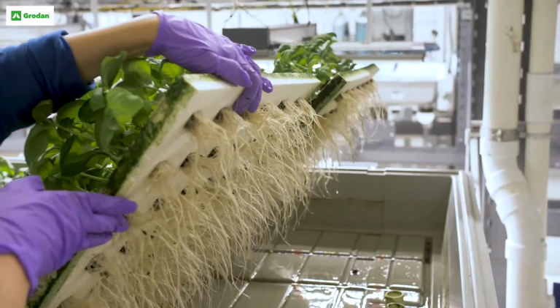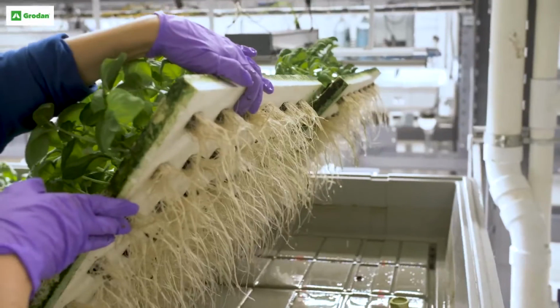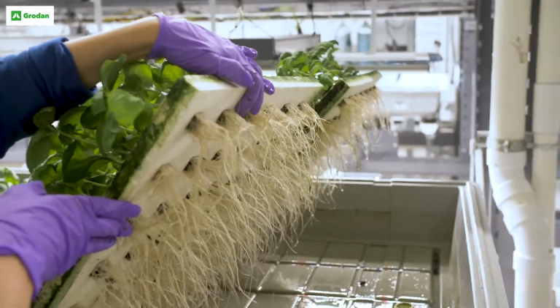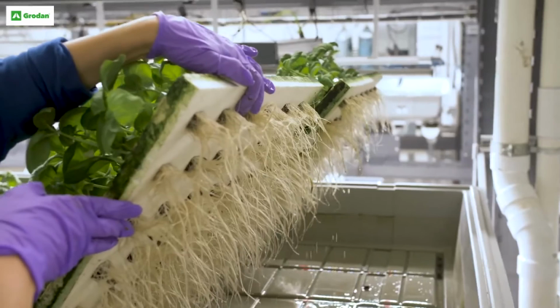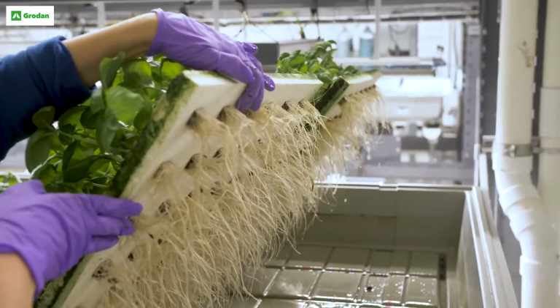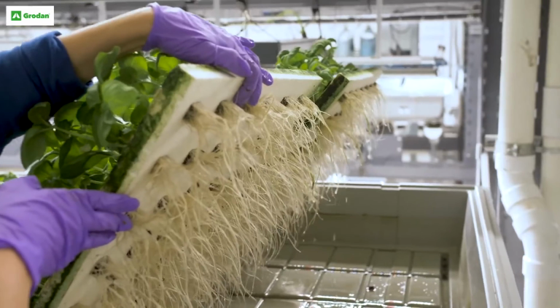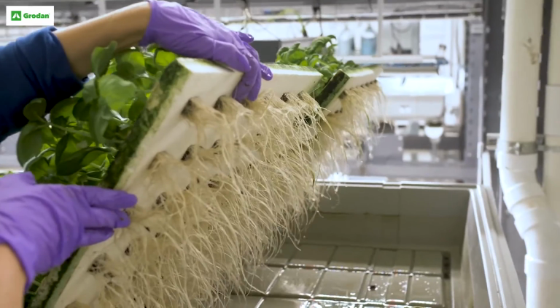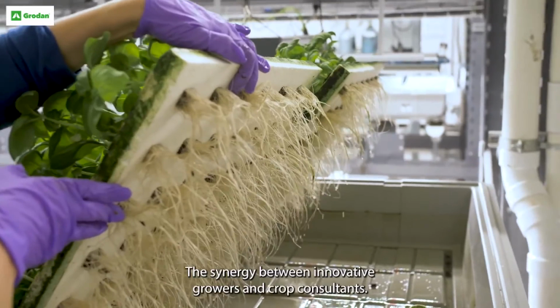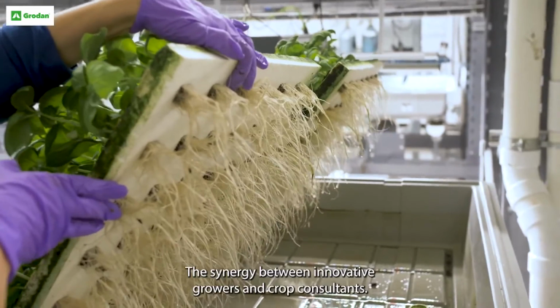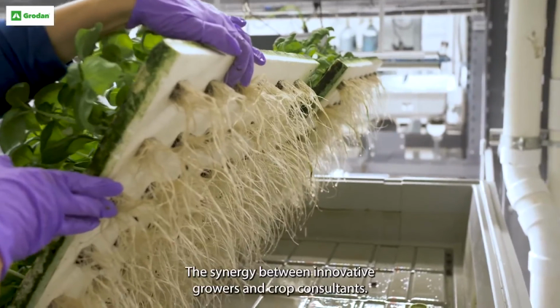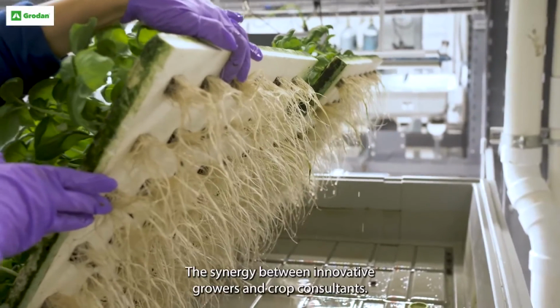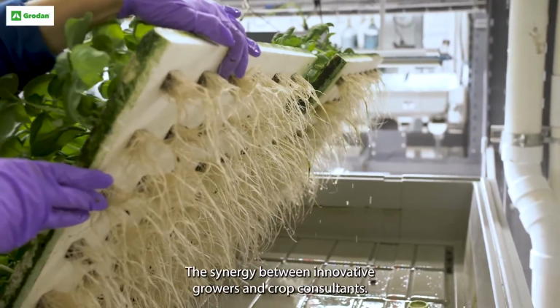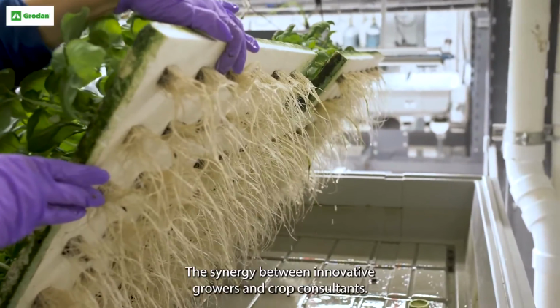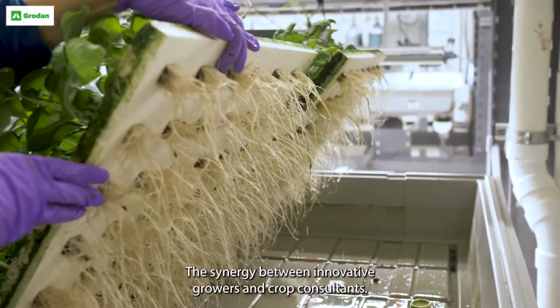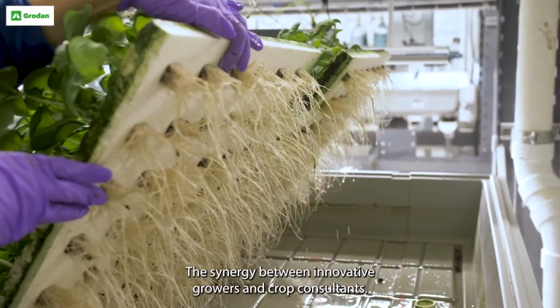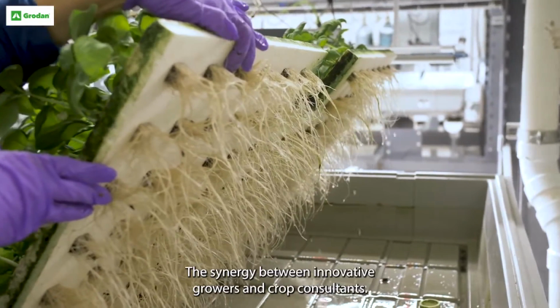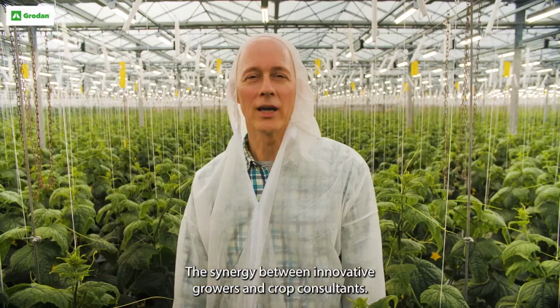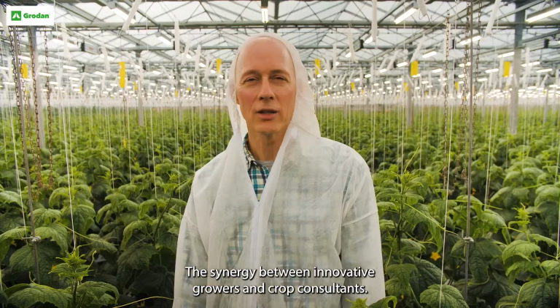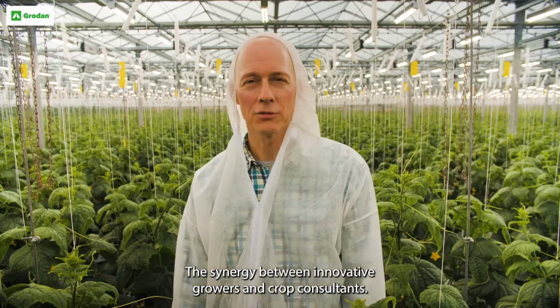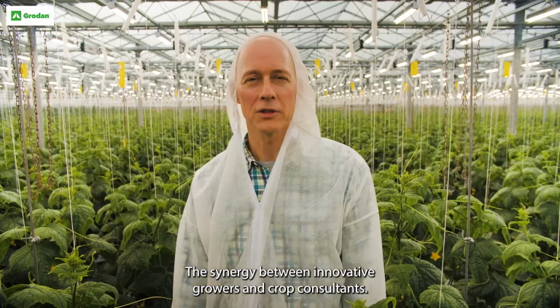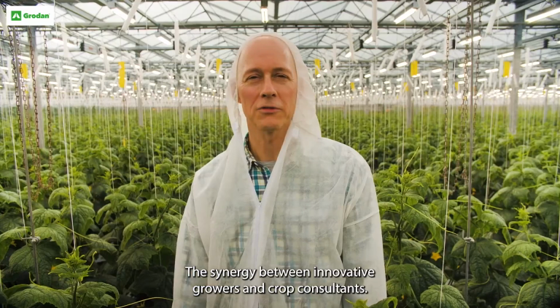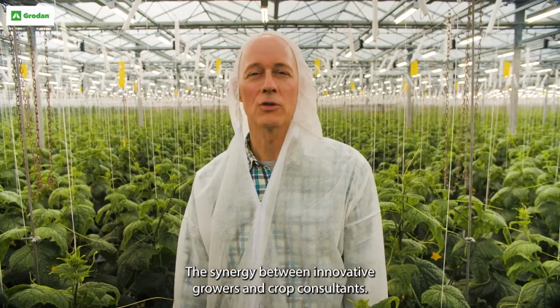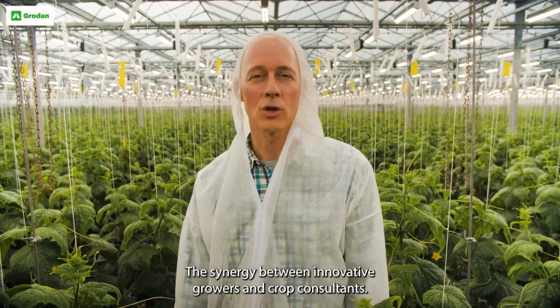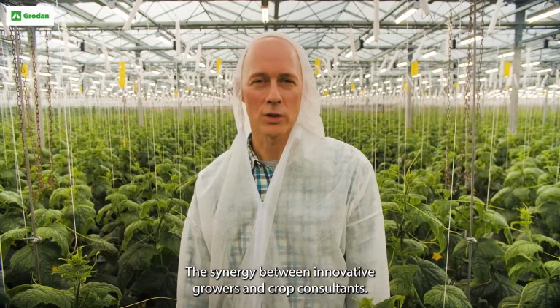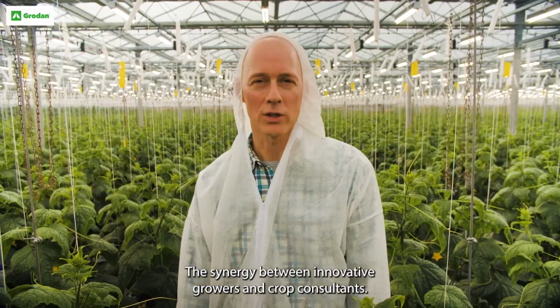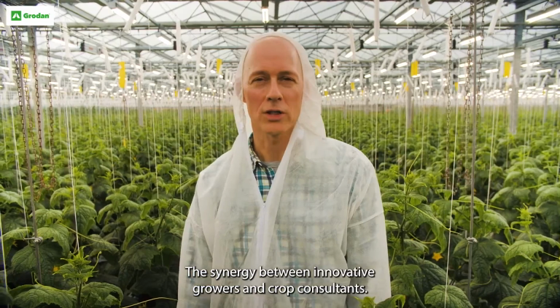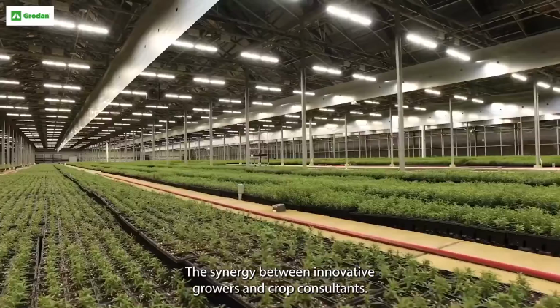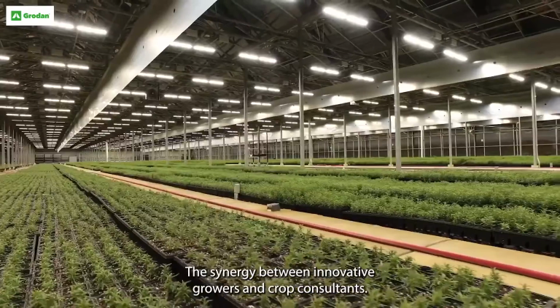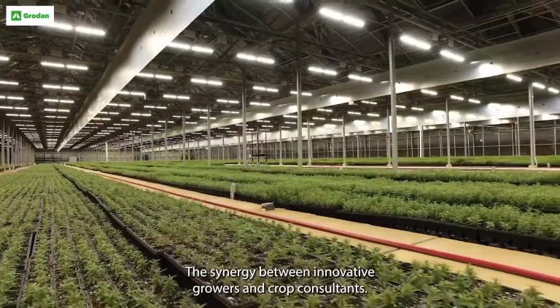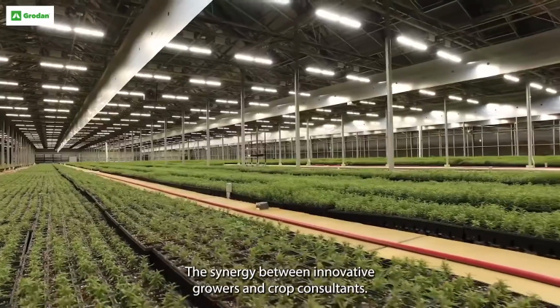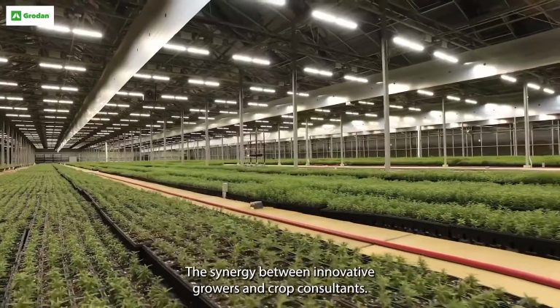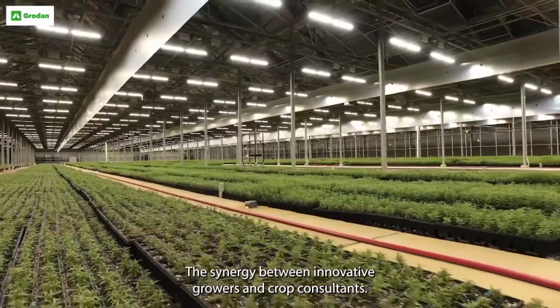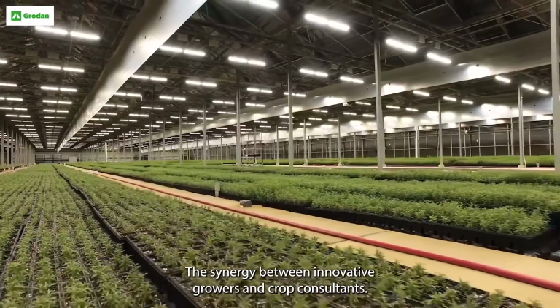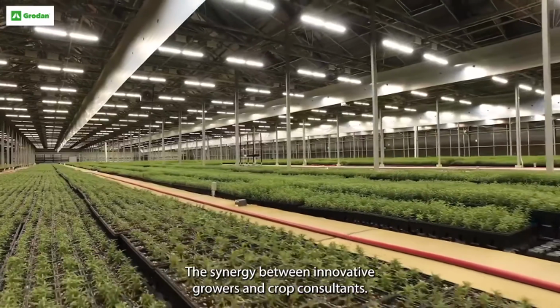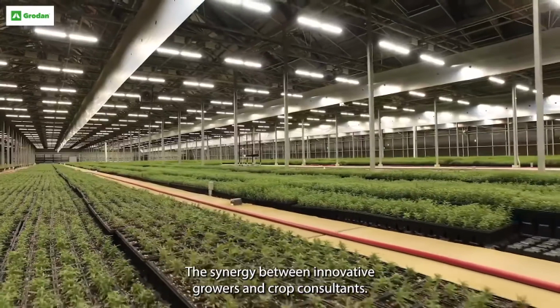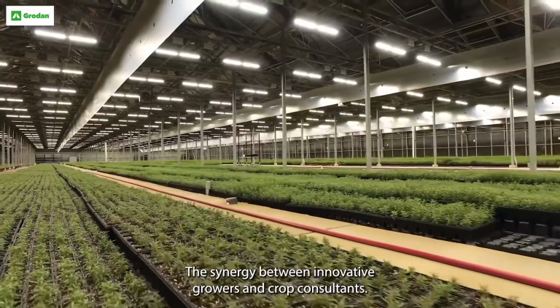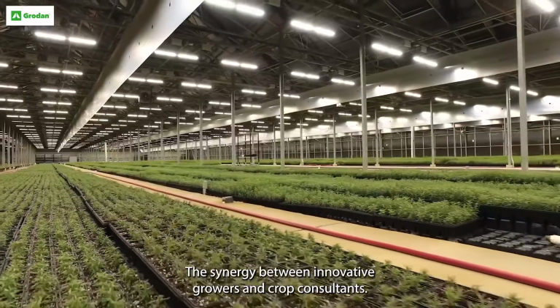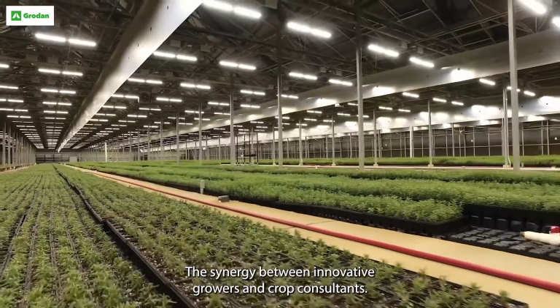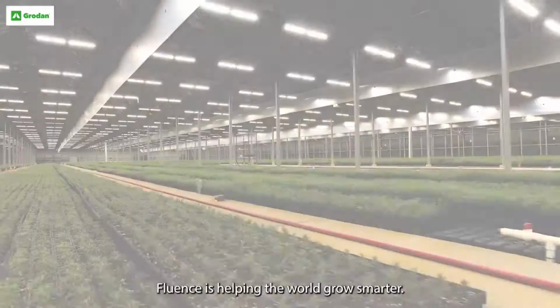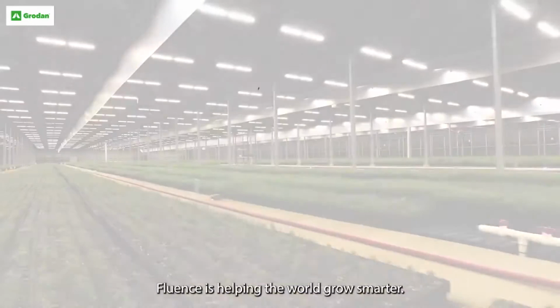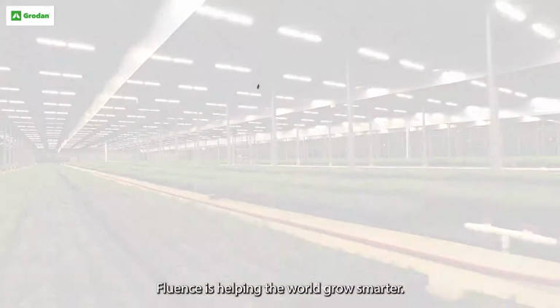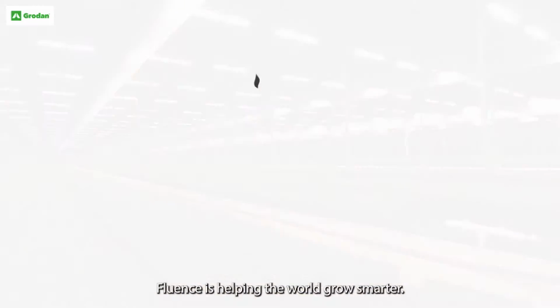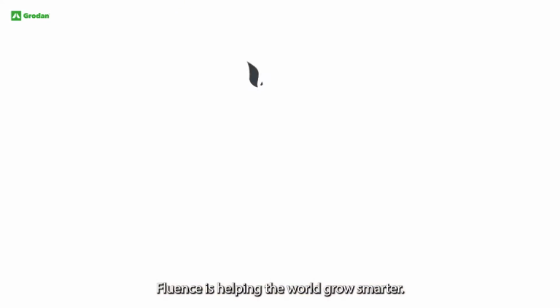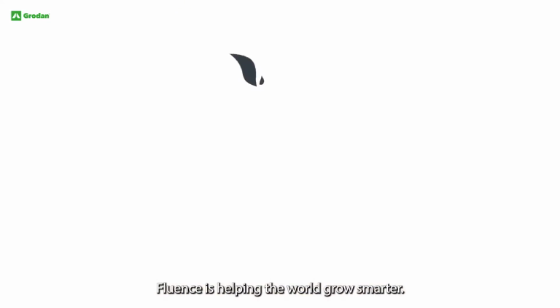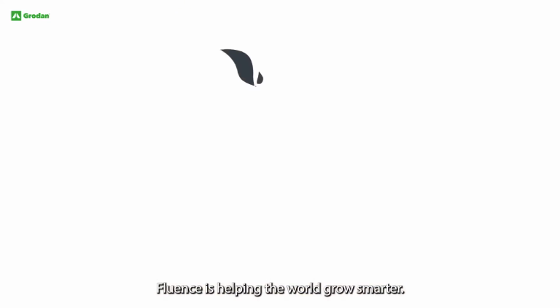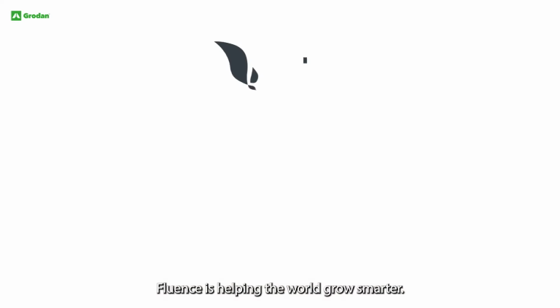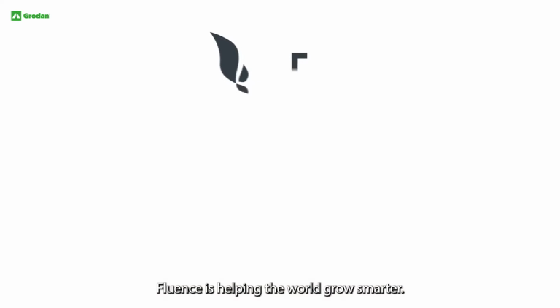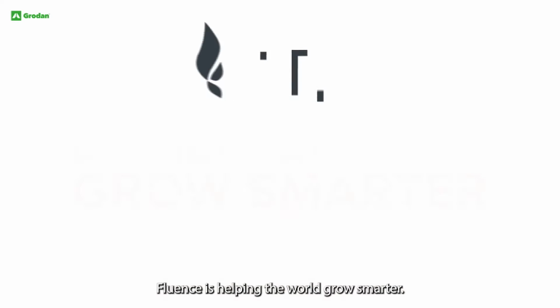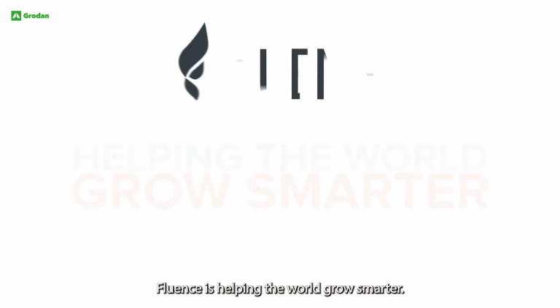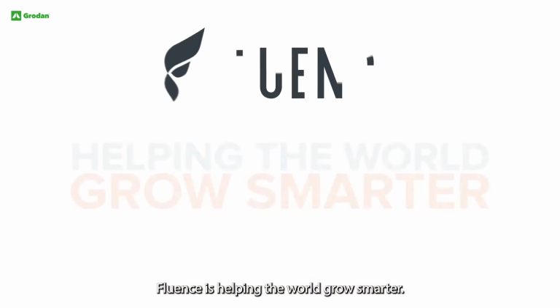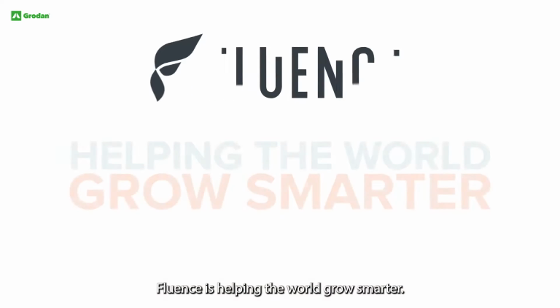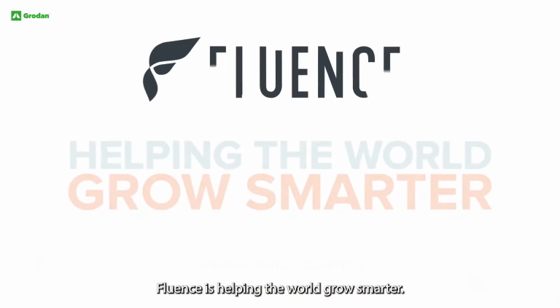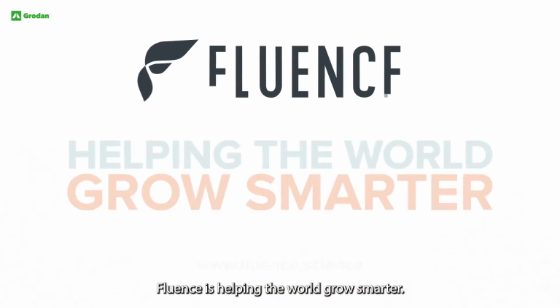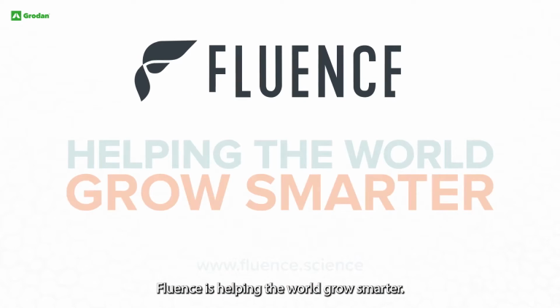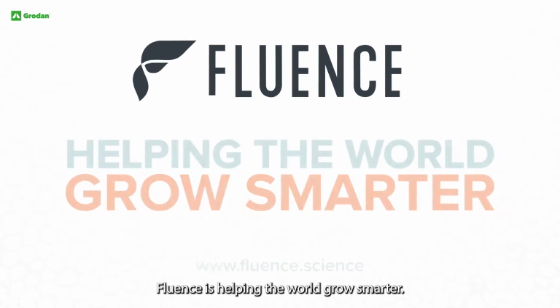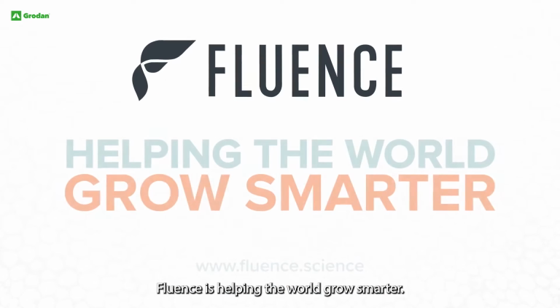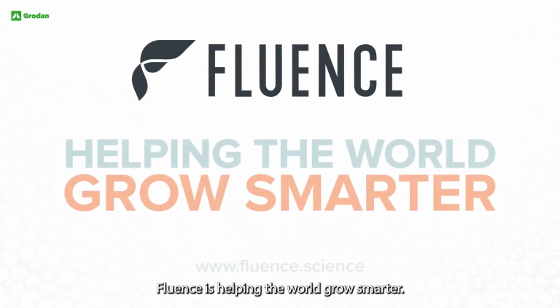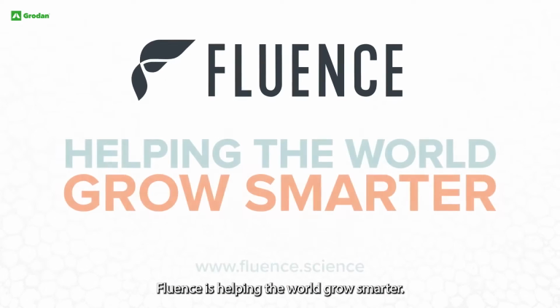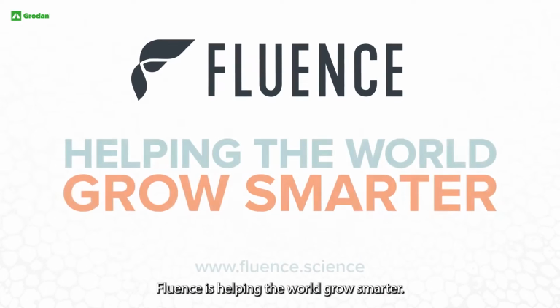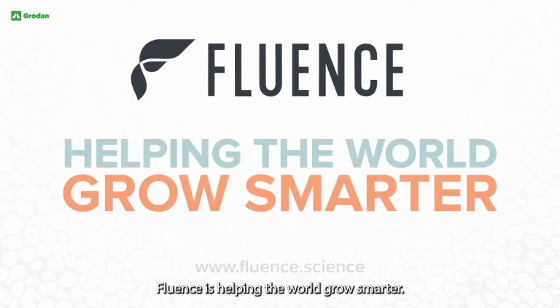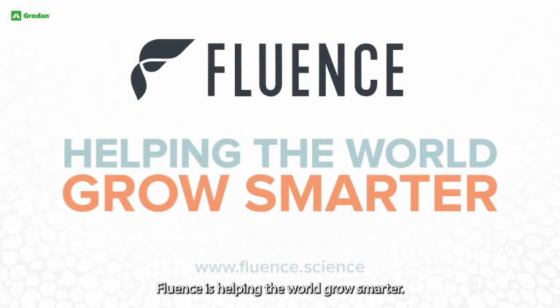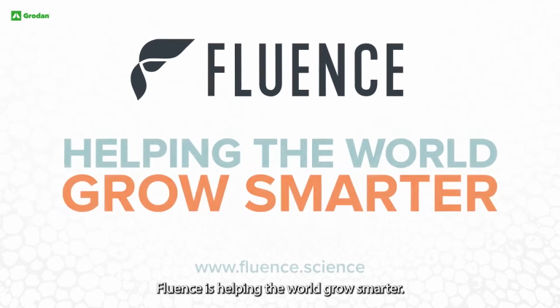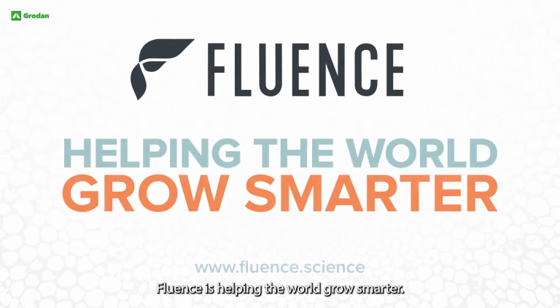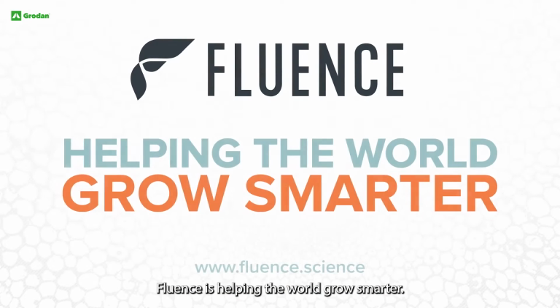The synergy between innovative growers and crop consultants — Fluent is helping the world grow smarter.